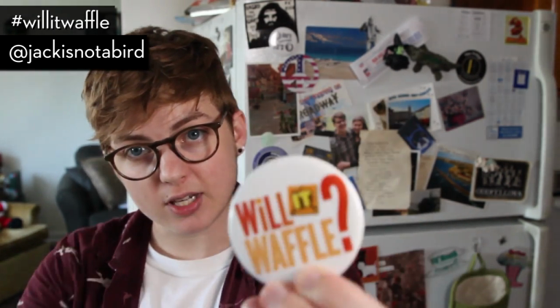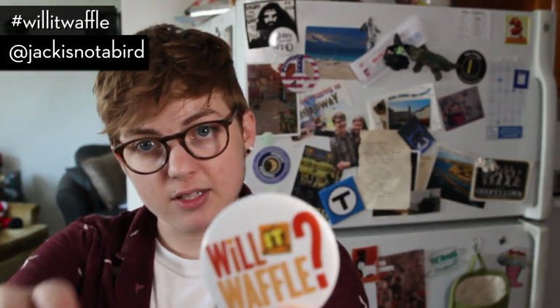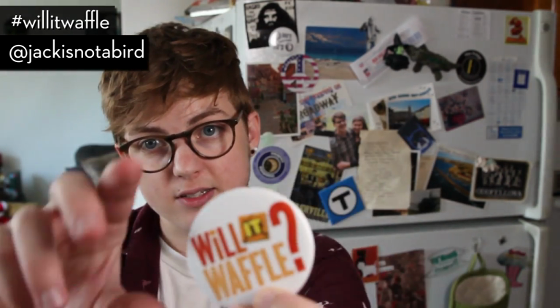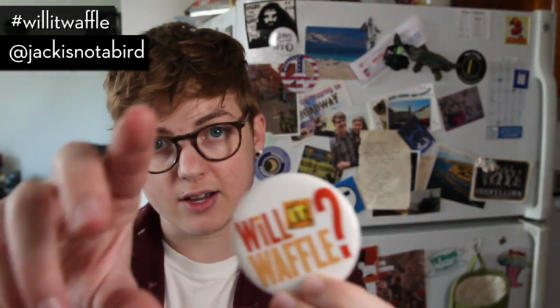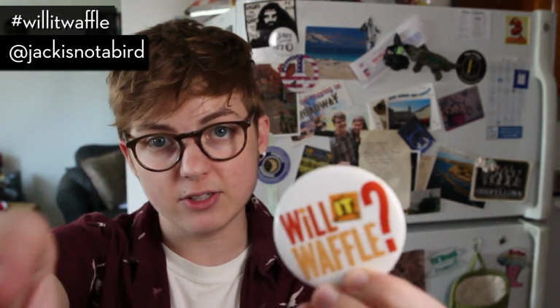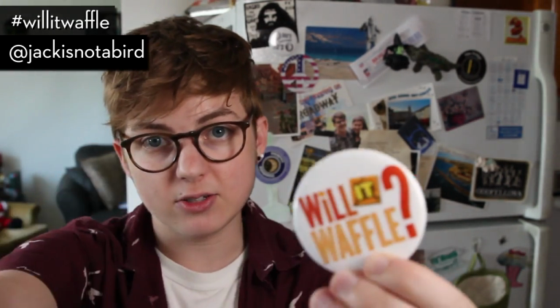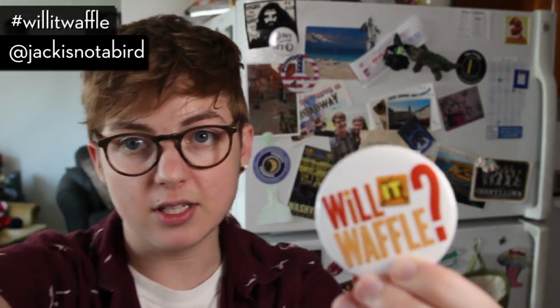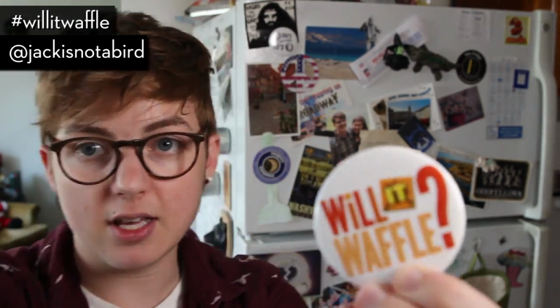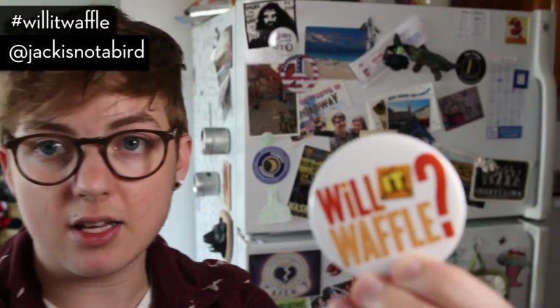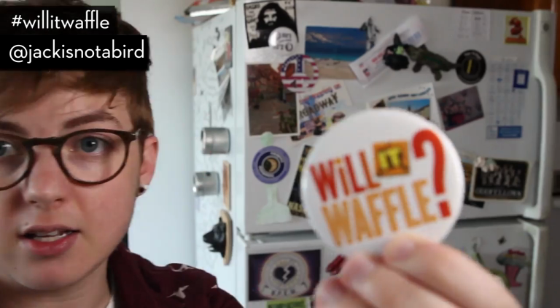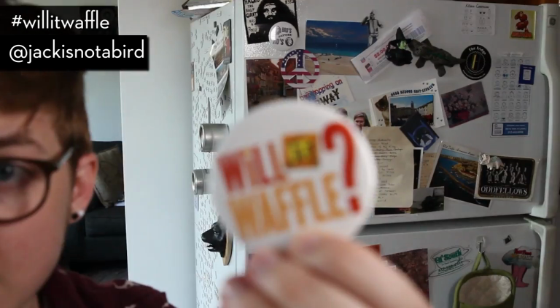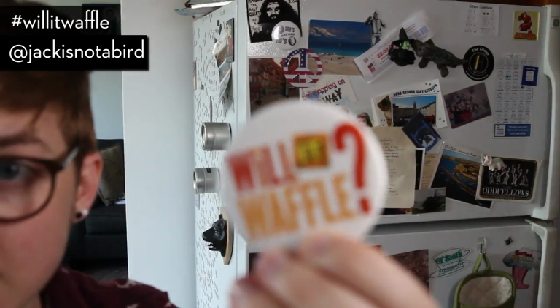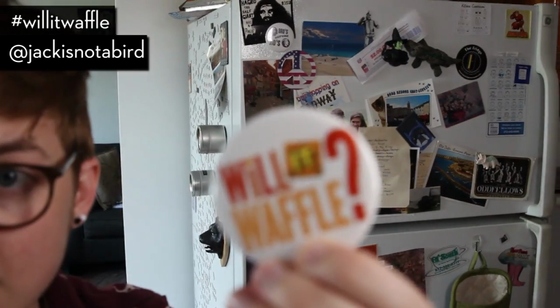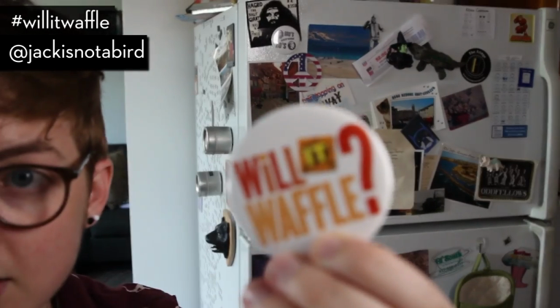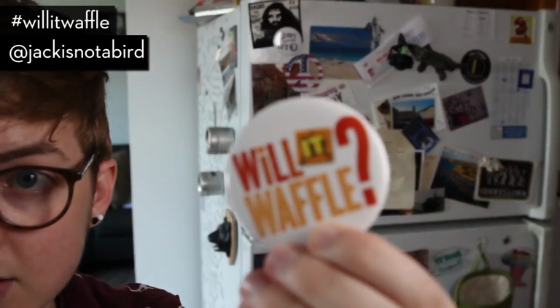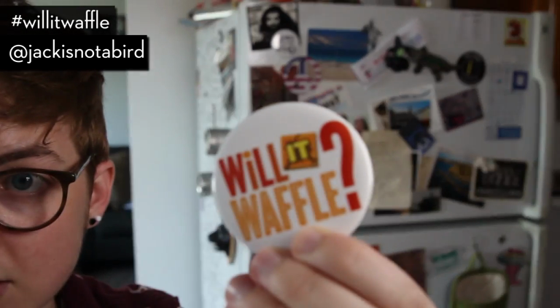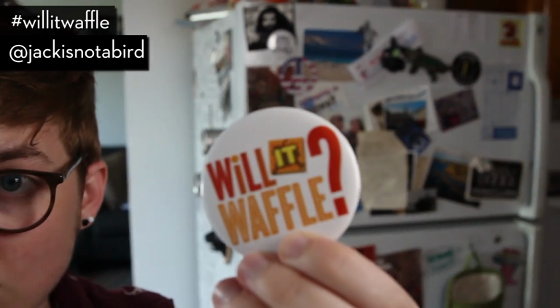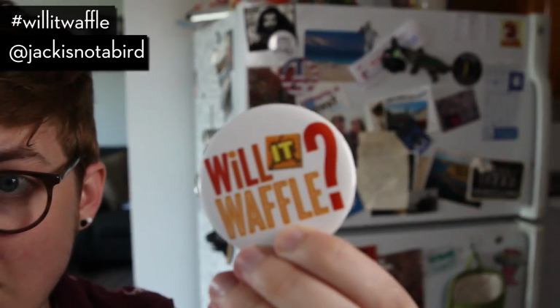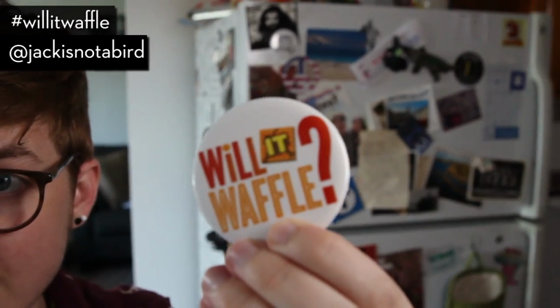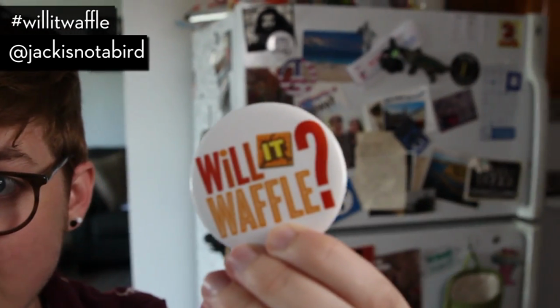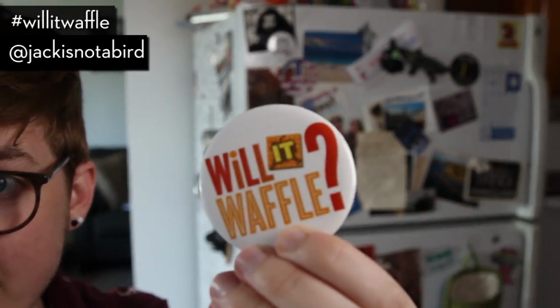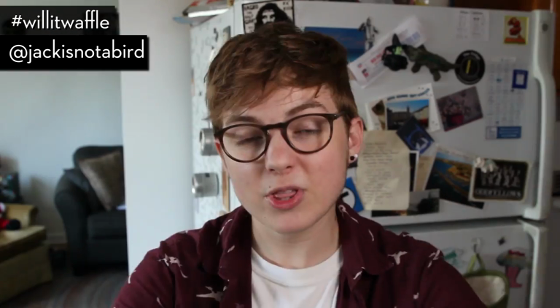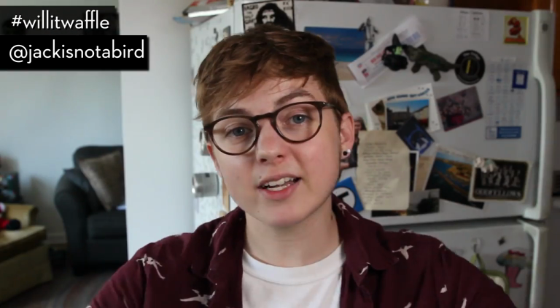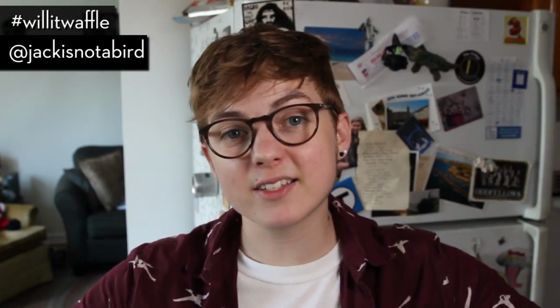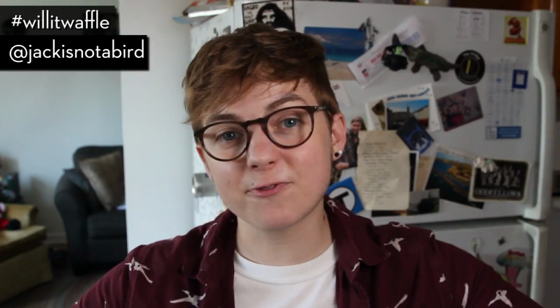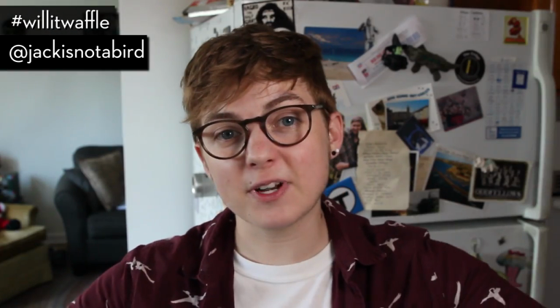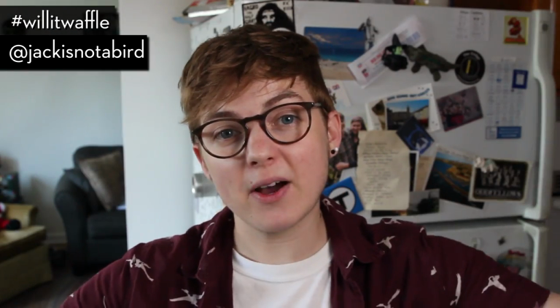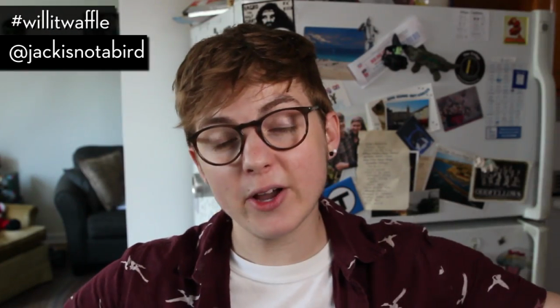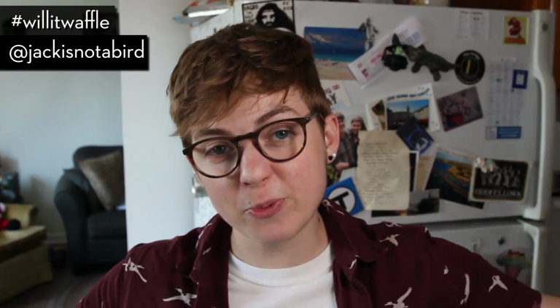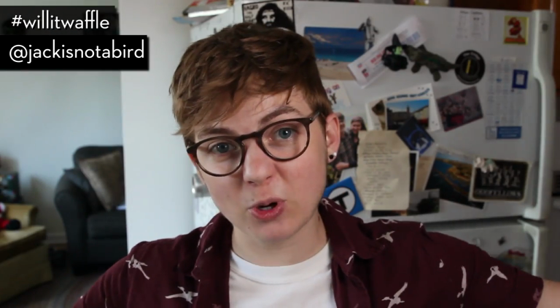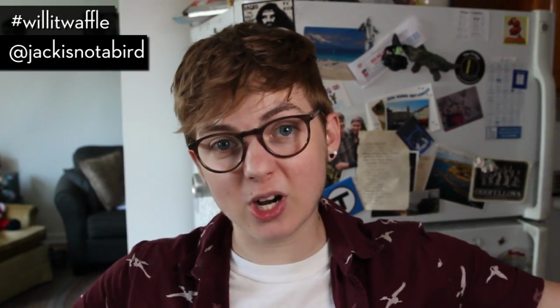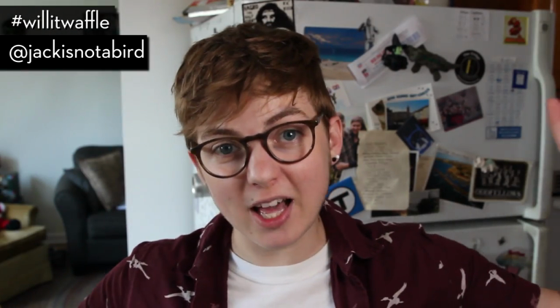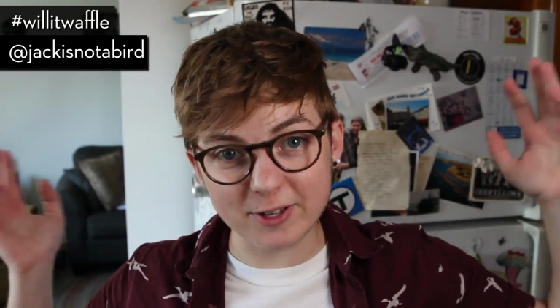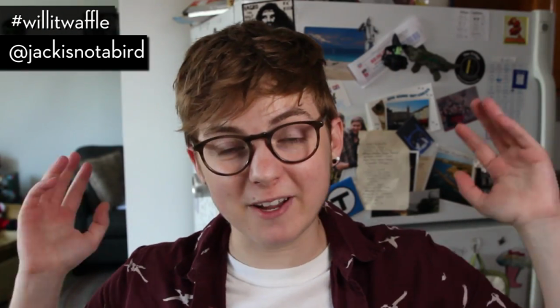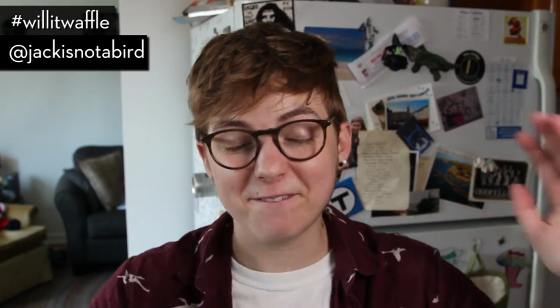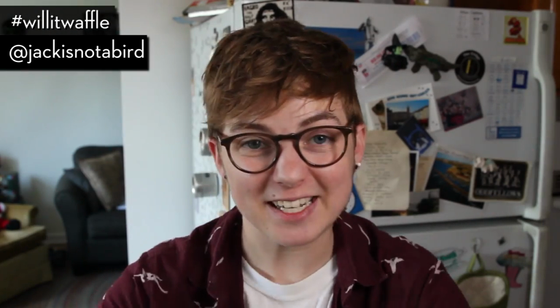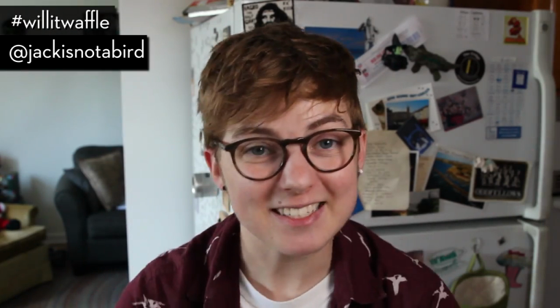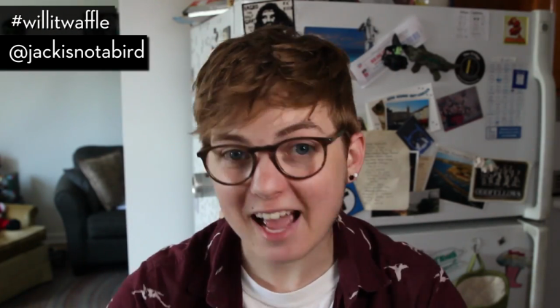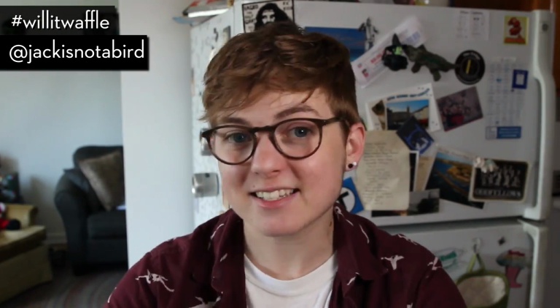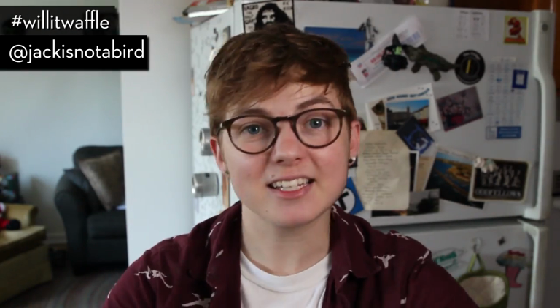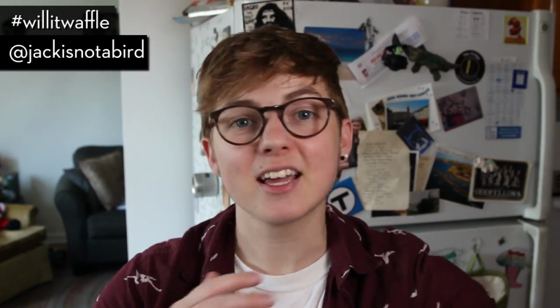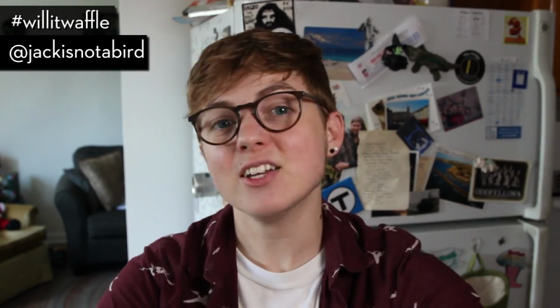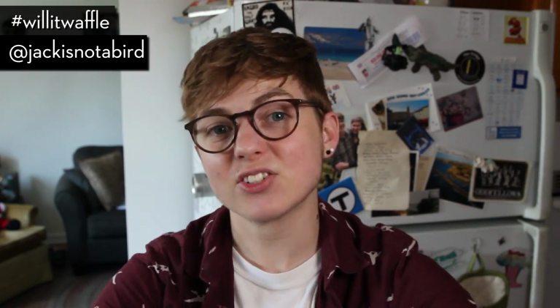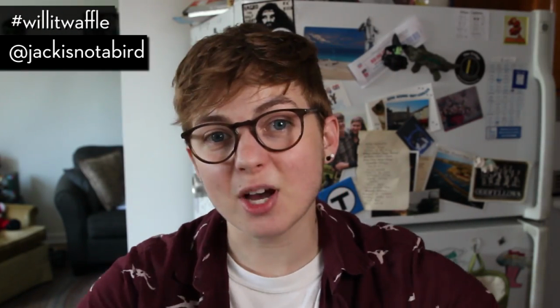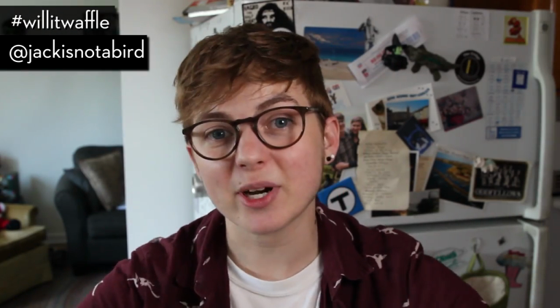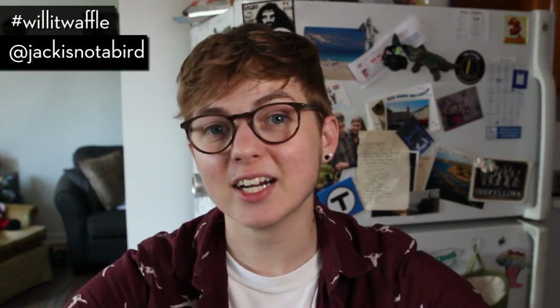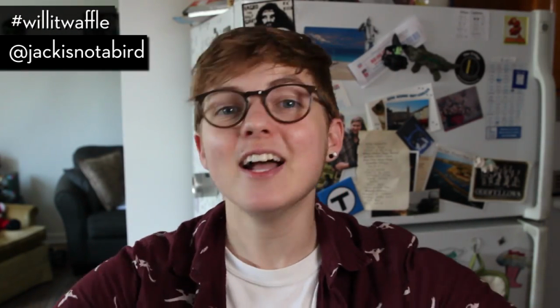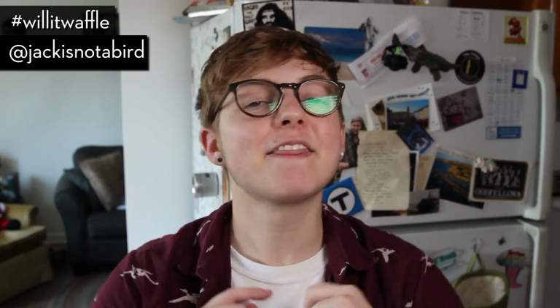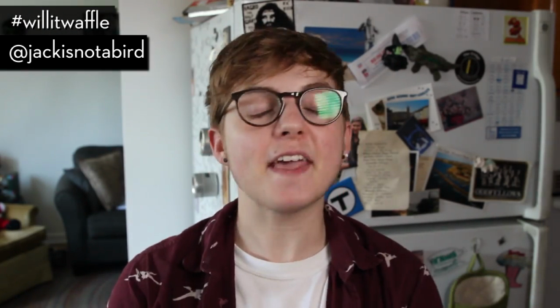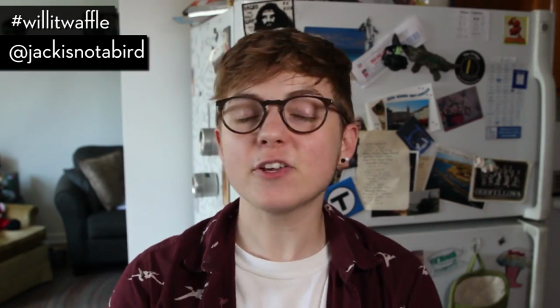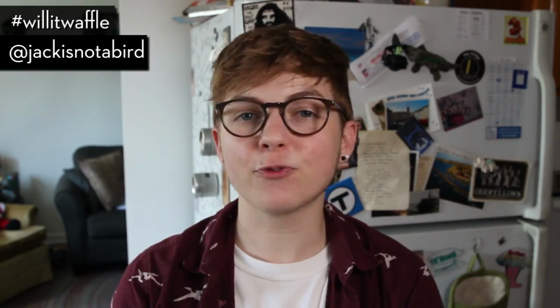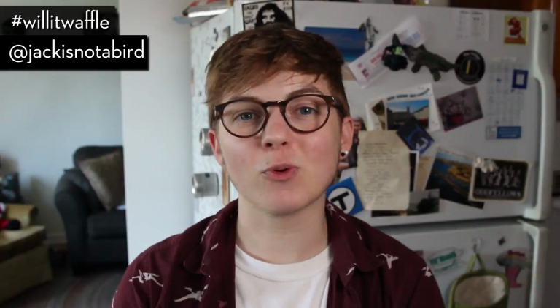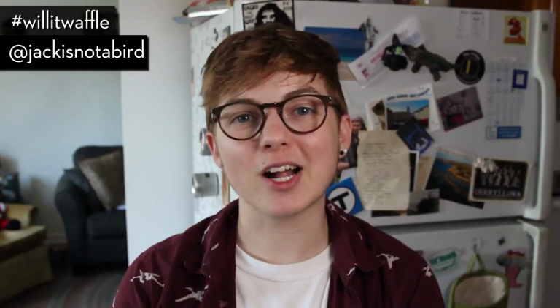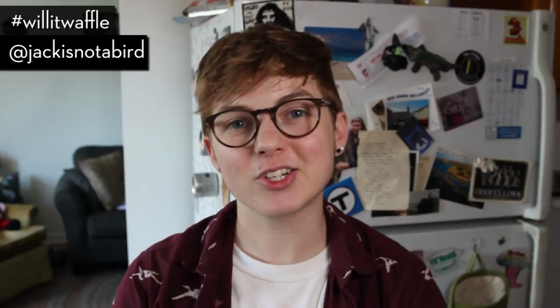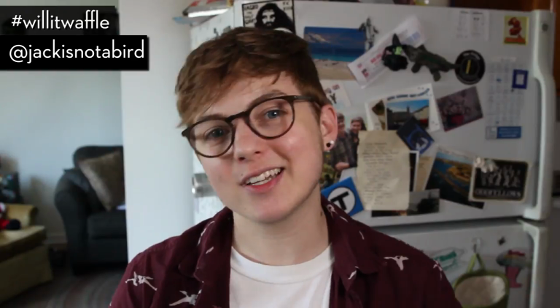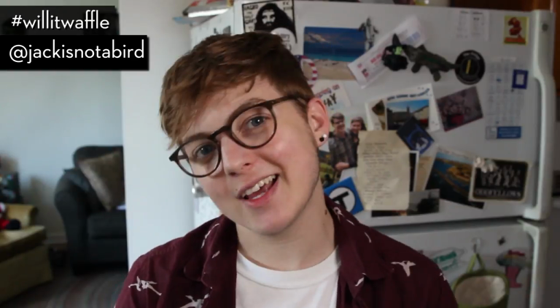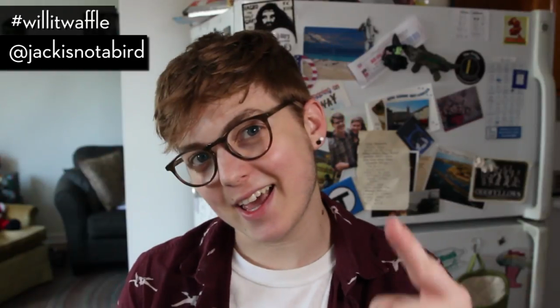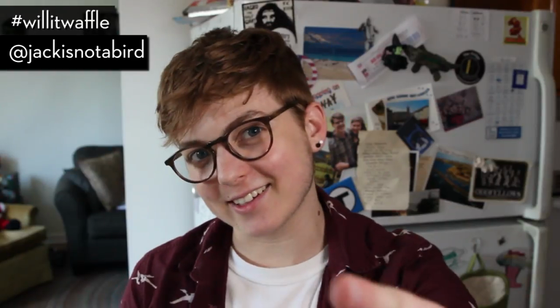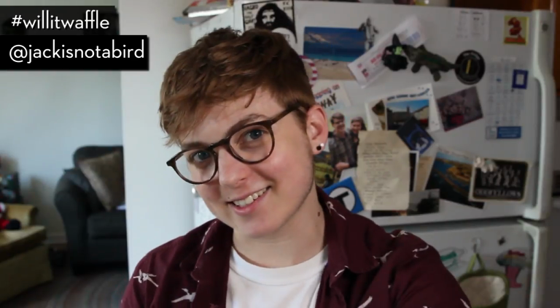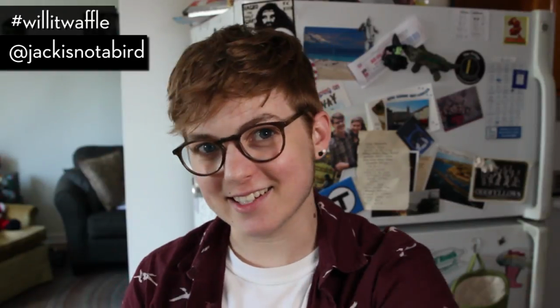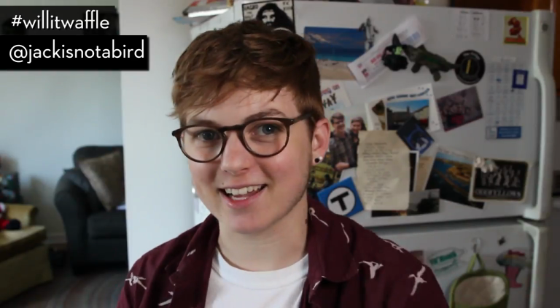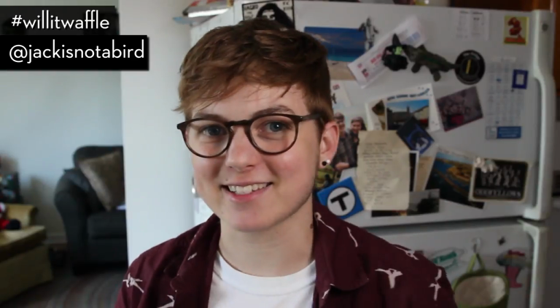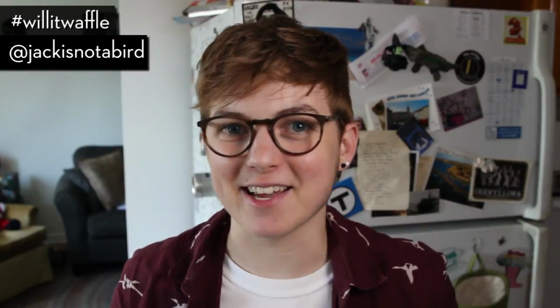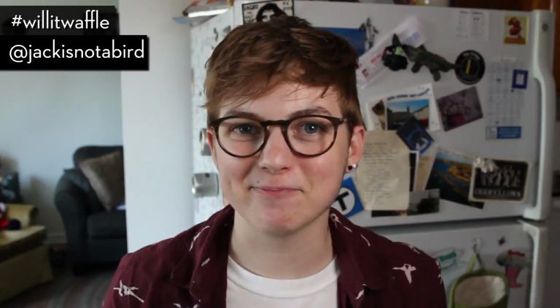Check this out — you can get a little waffle magnet. That is it for now. I hope you're all having a fantastic summer. Thank you for watching, and I'll see you next time.